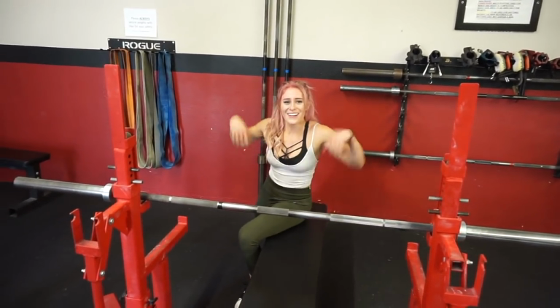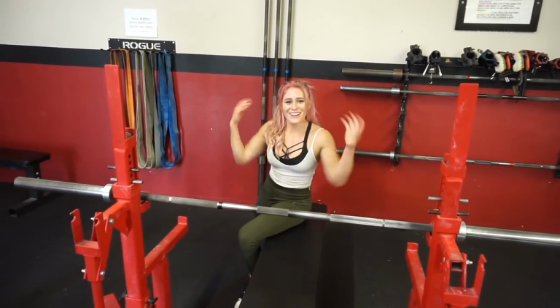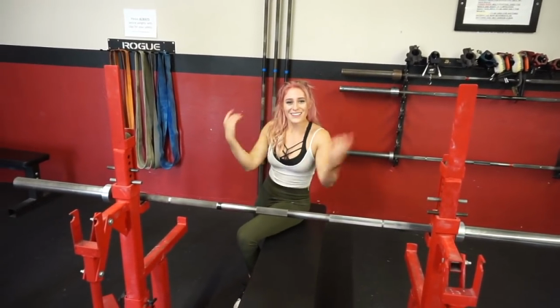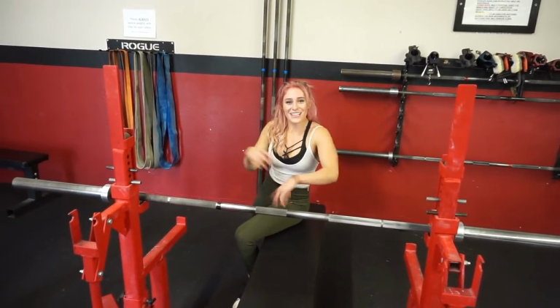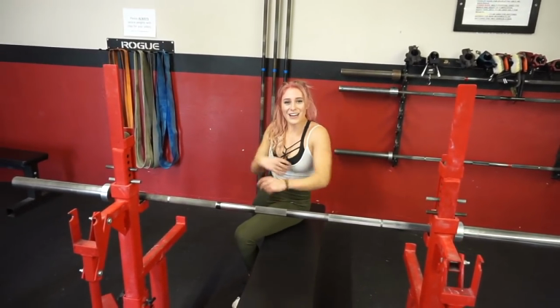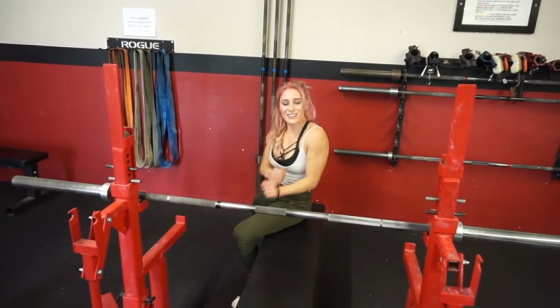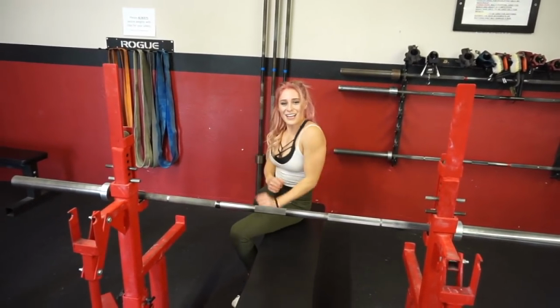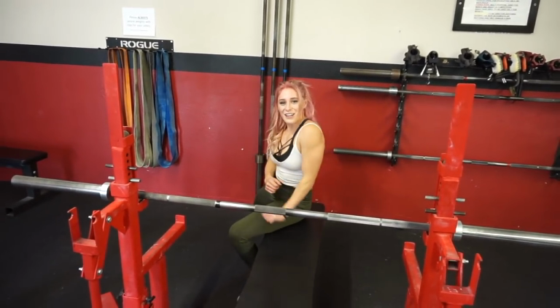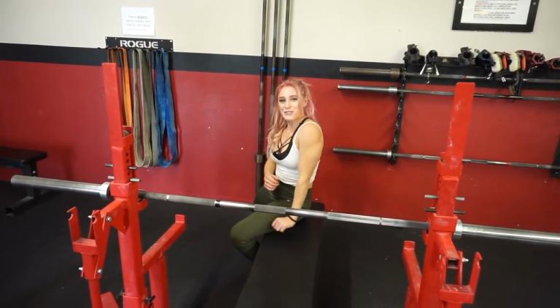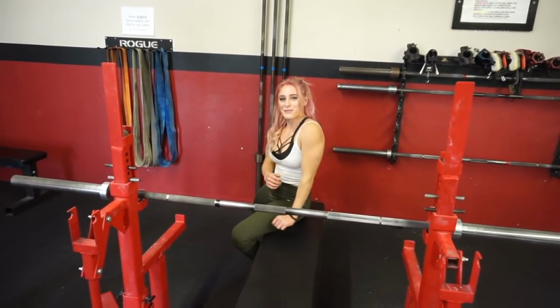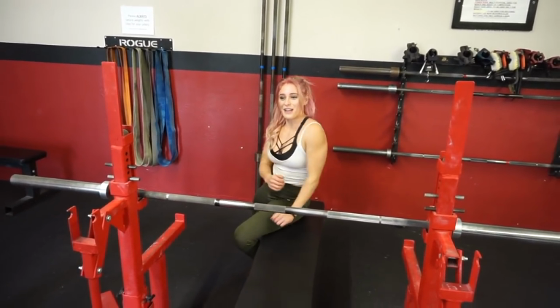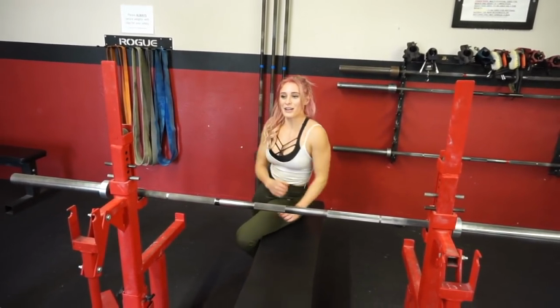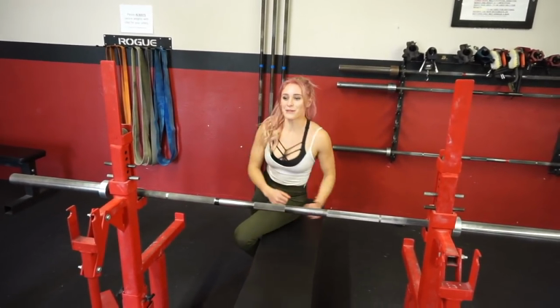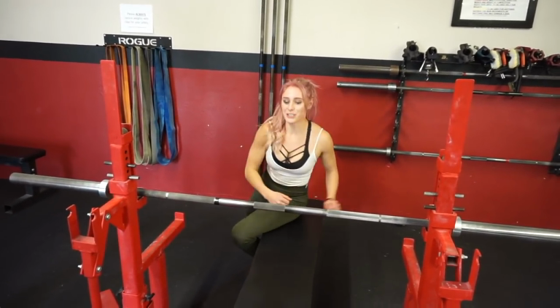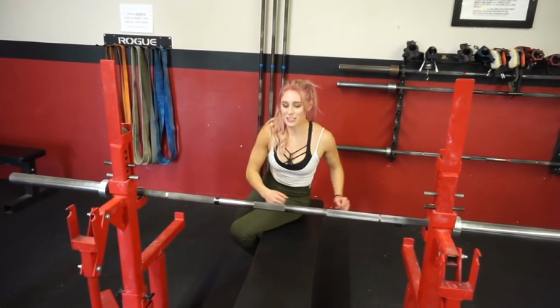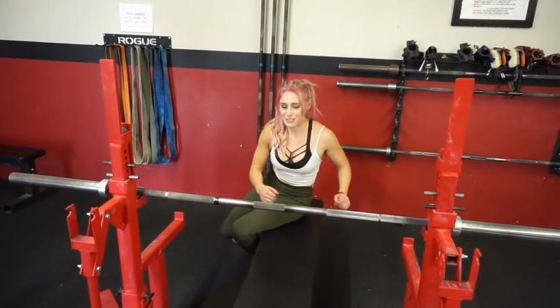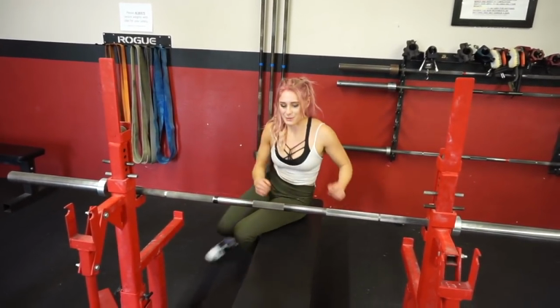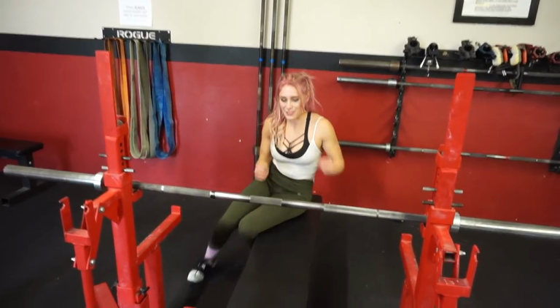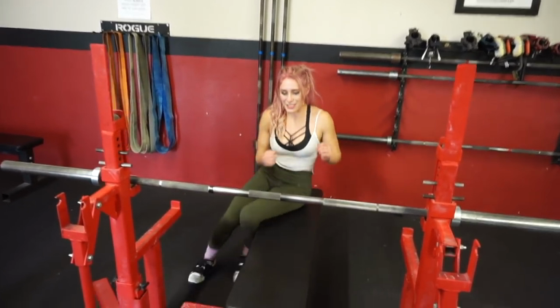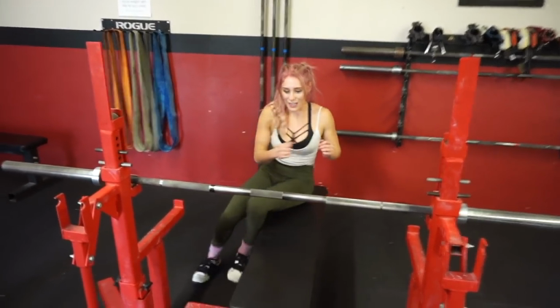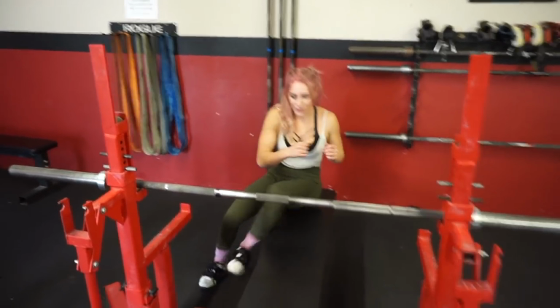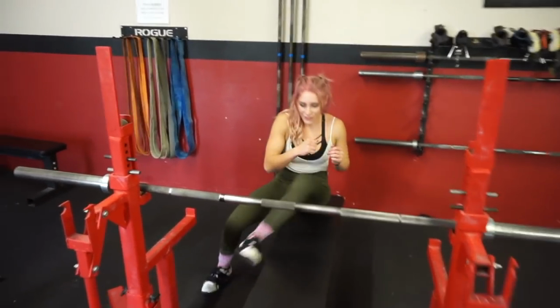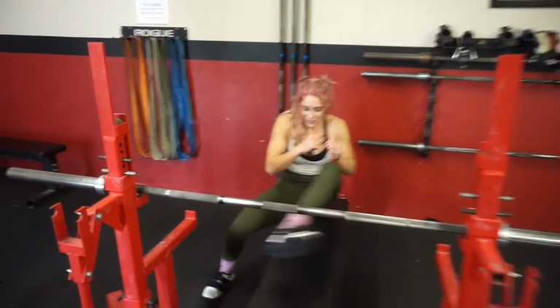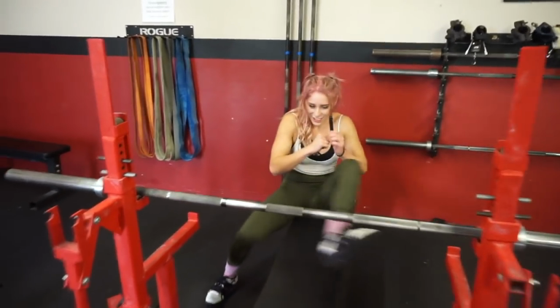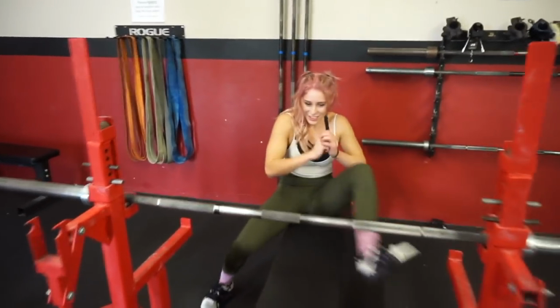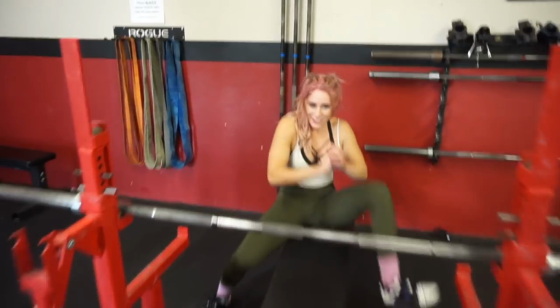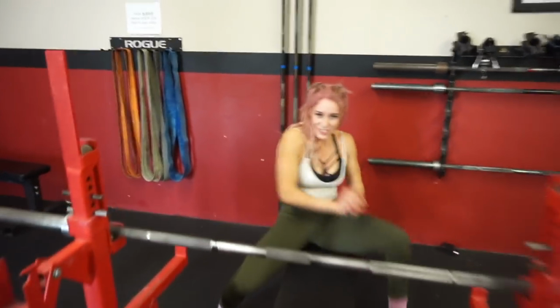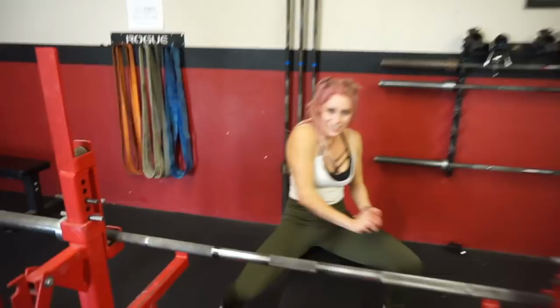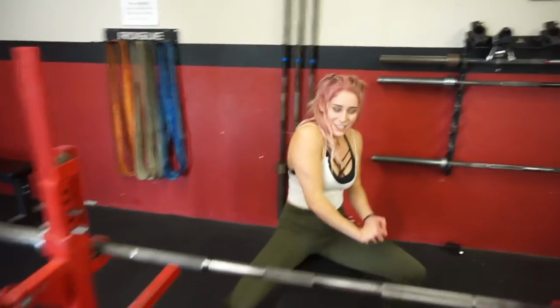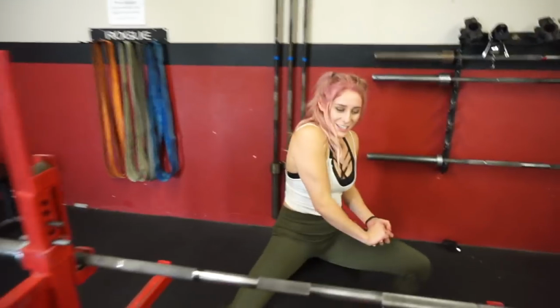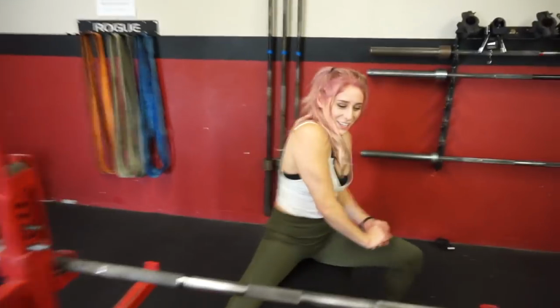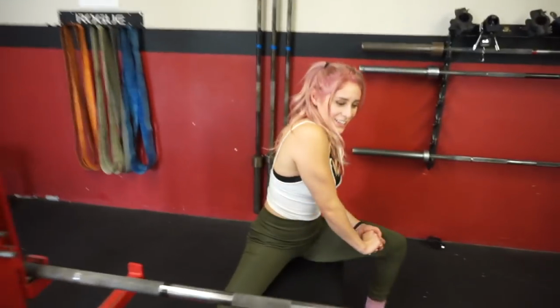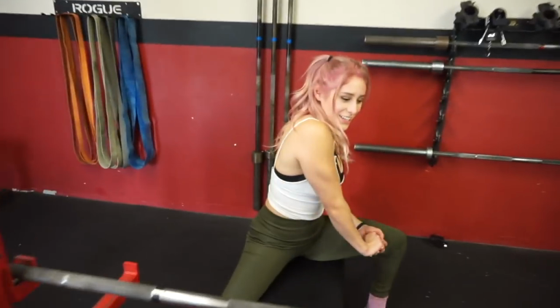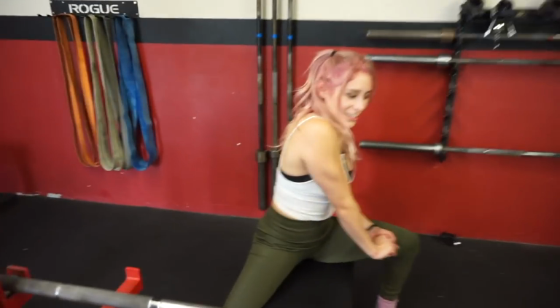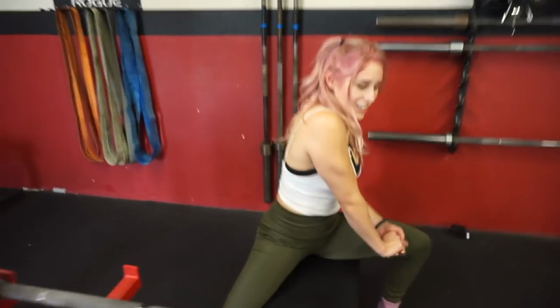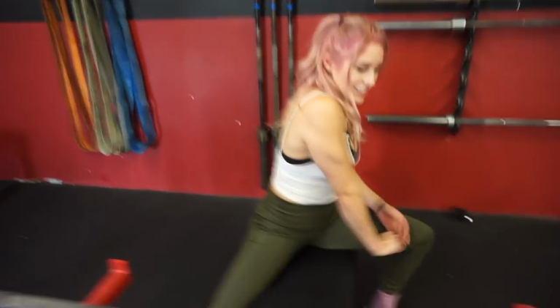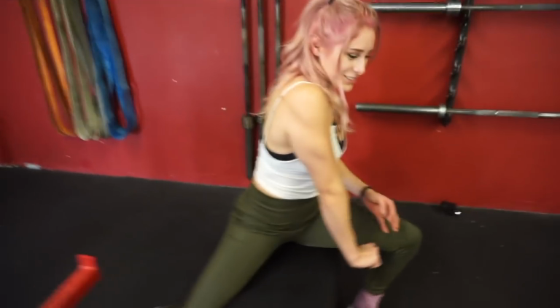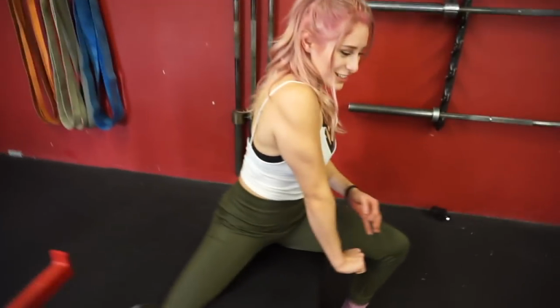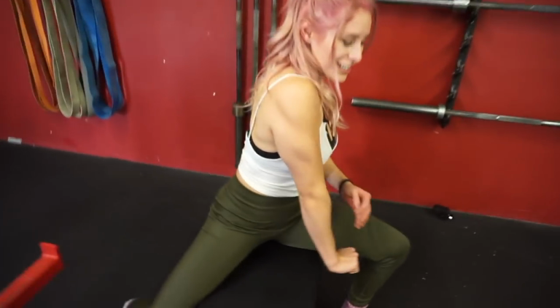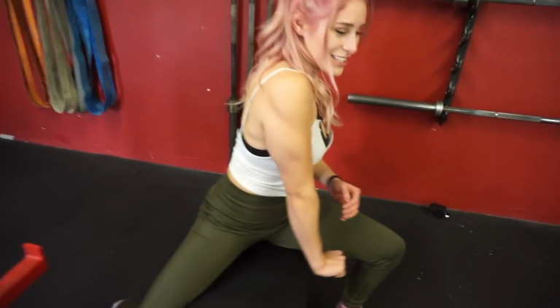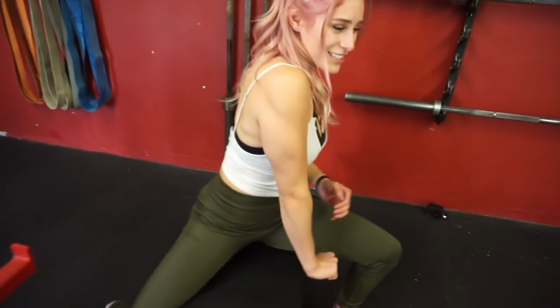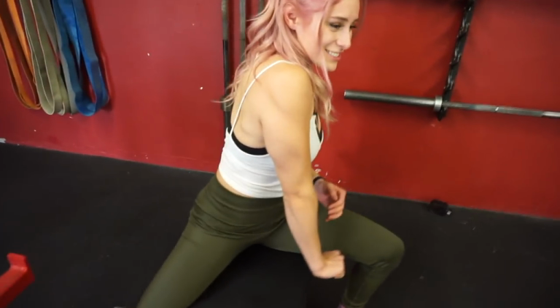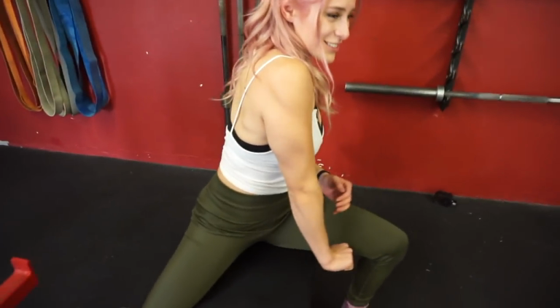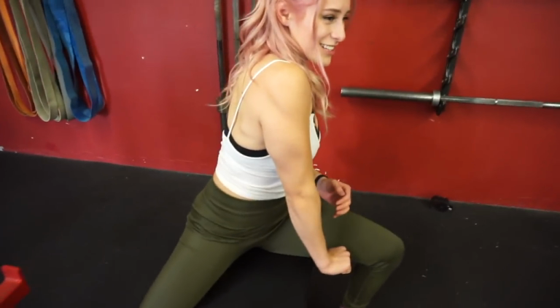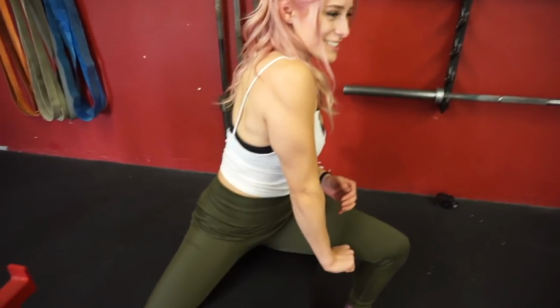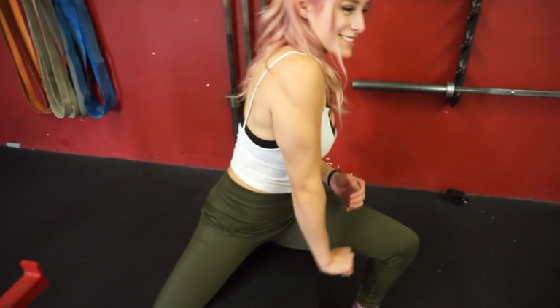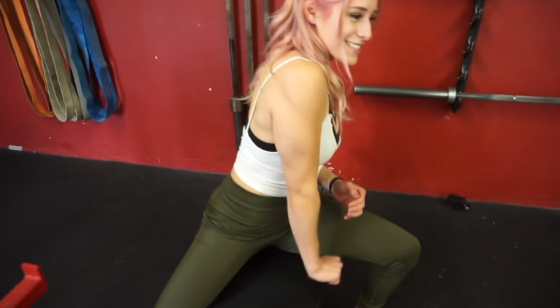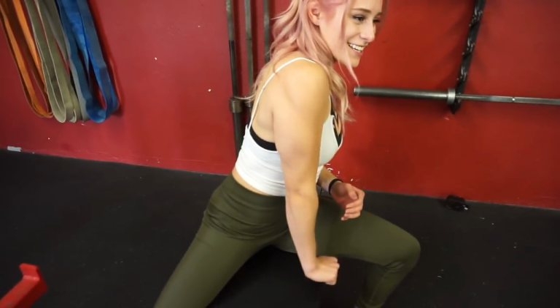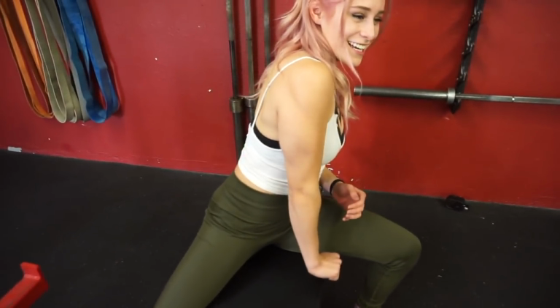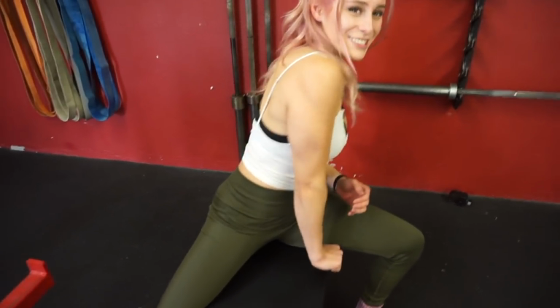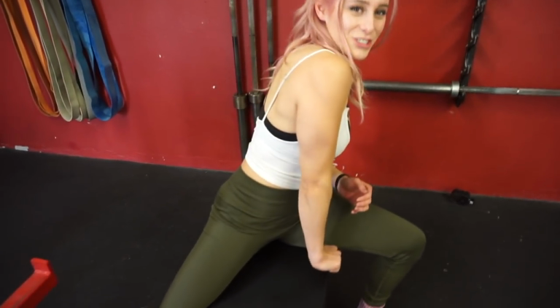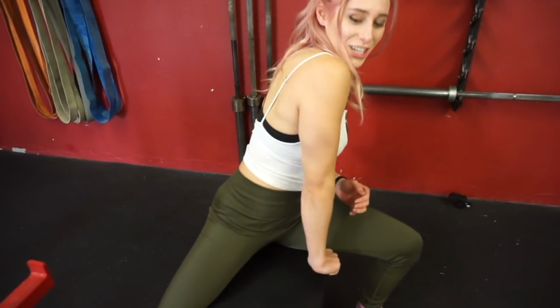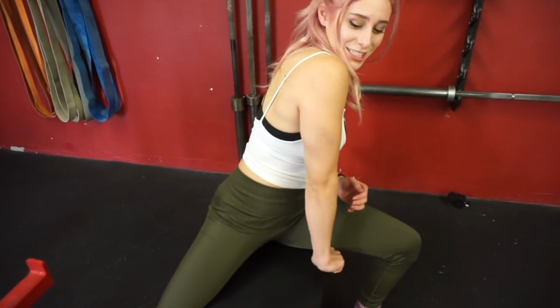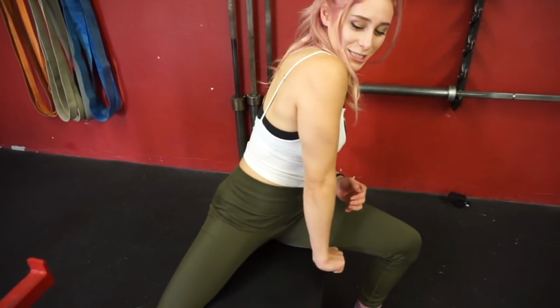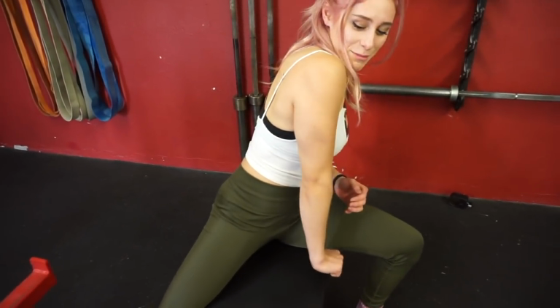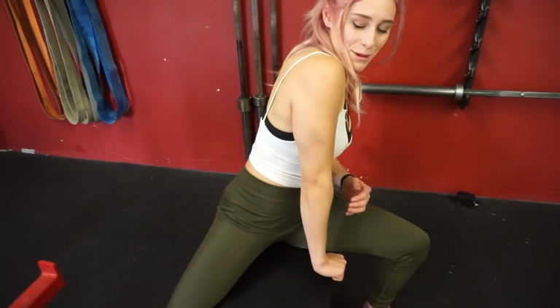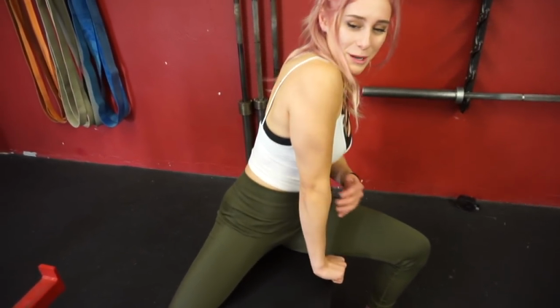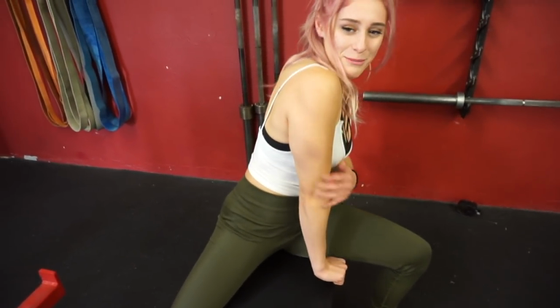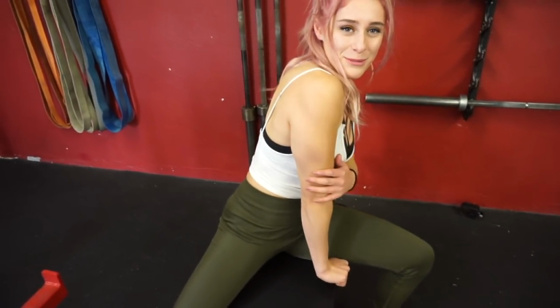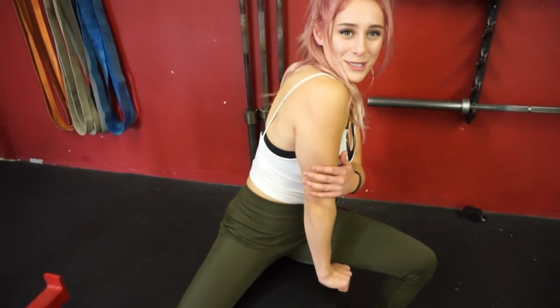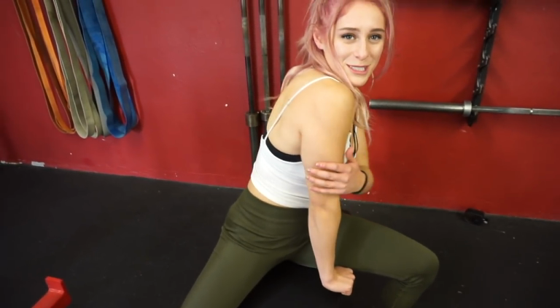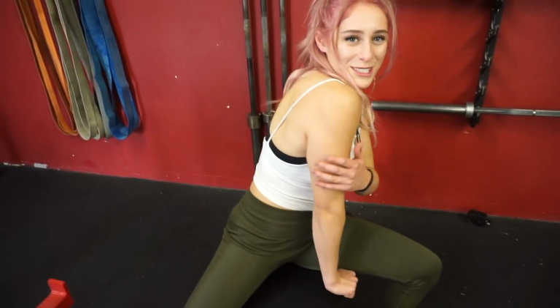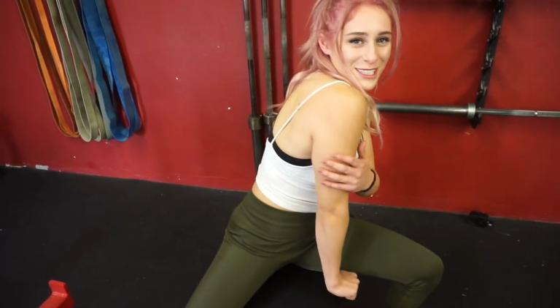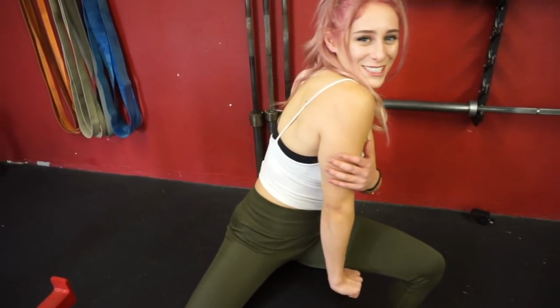How do my triceps look now? Do I have a sick ass tricep pump? Sickening.